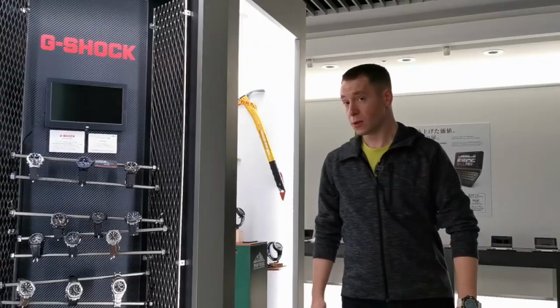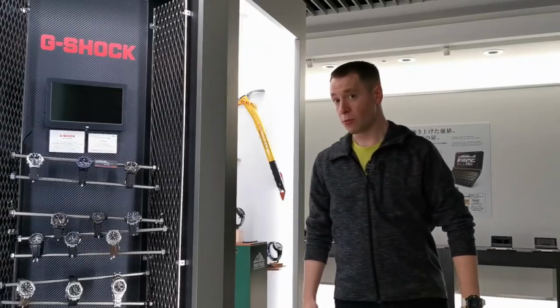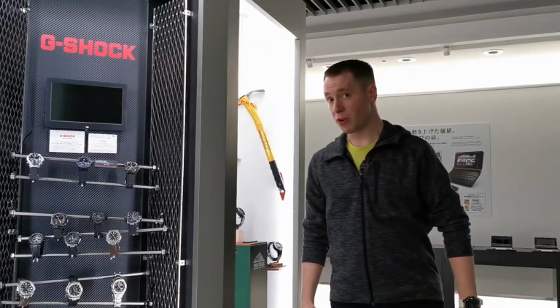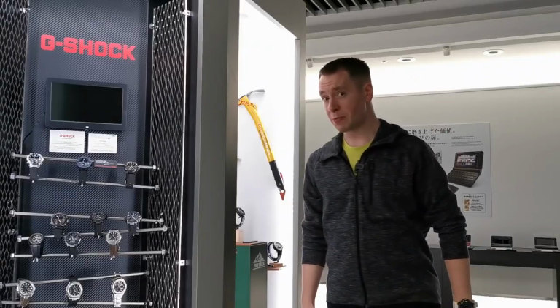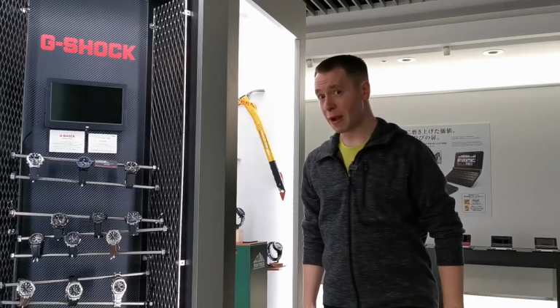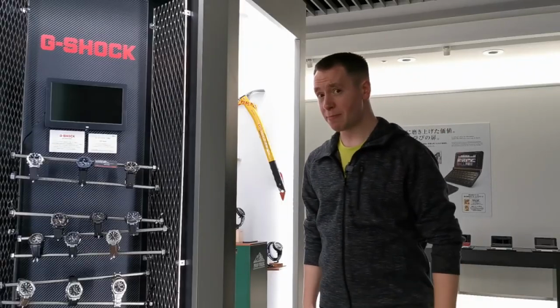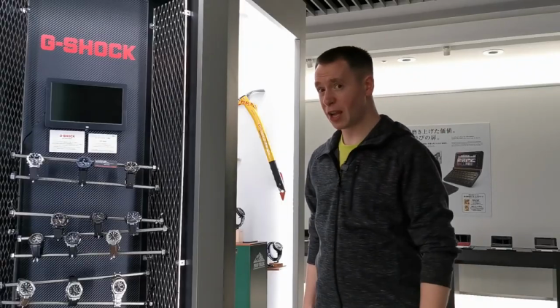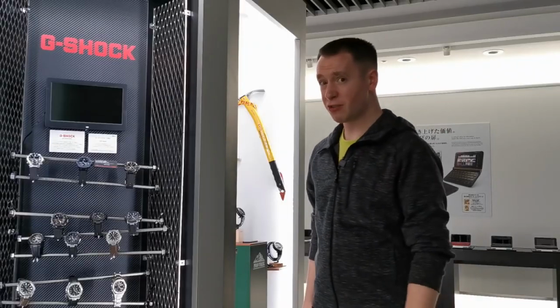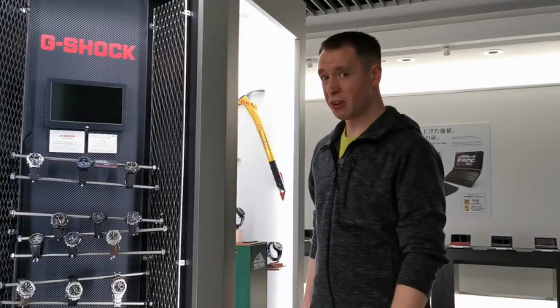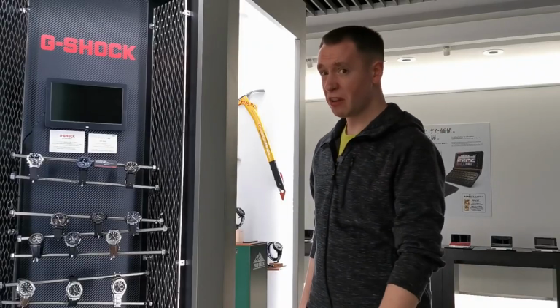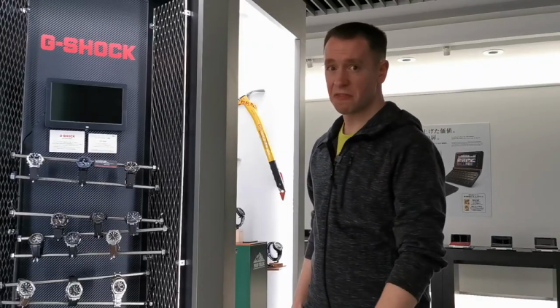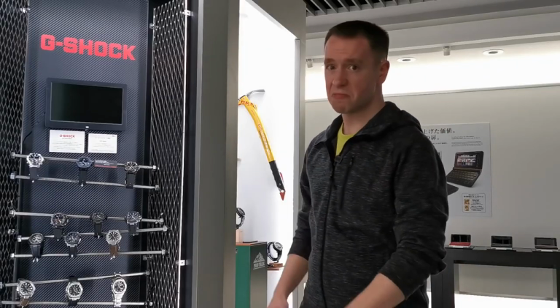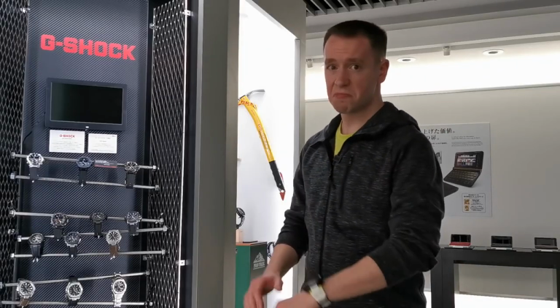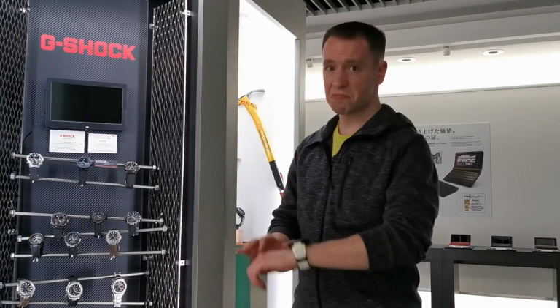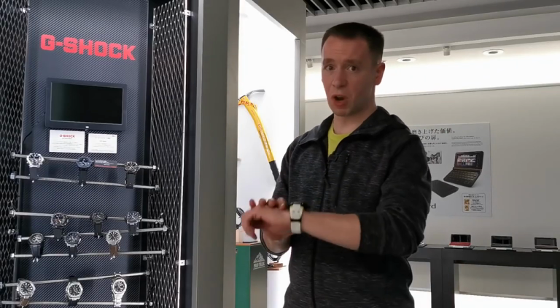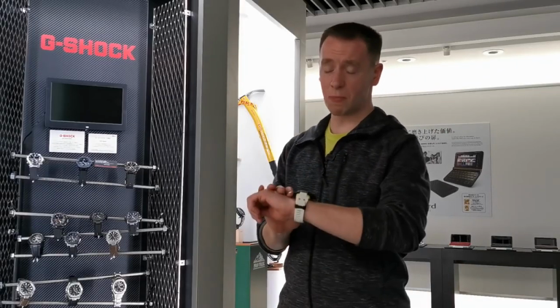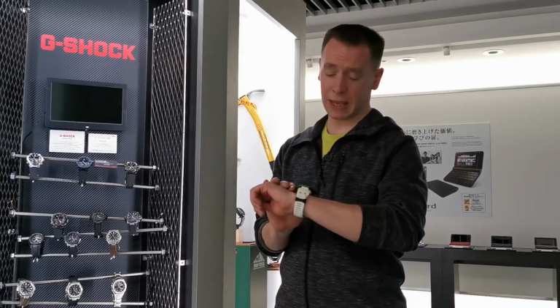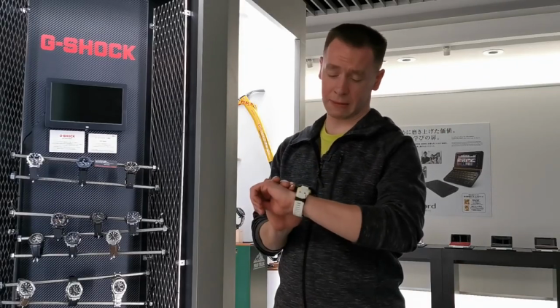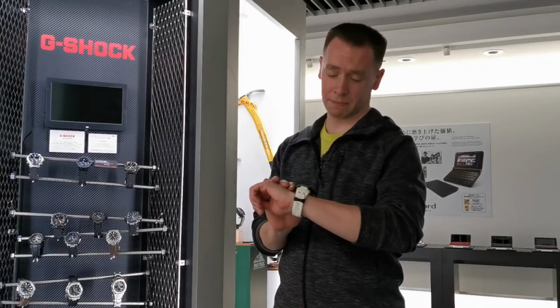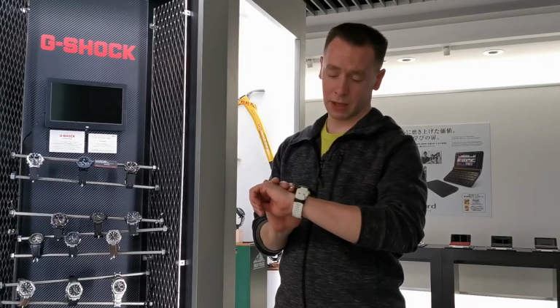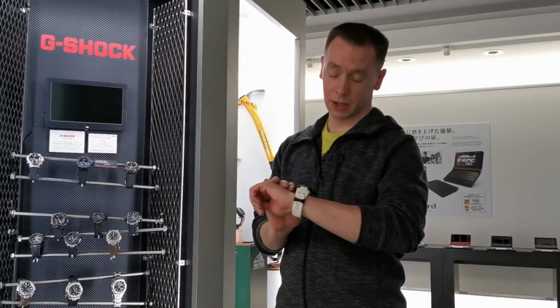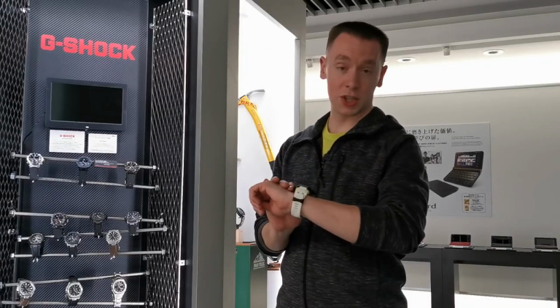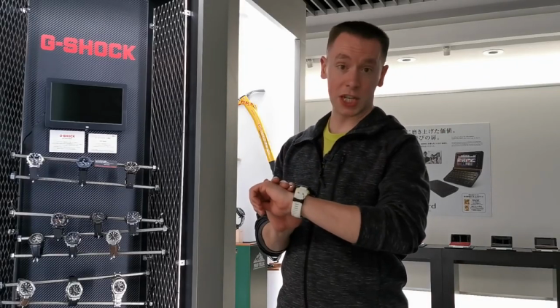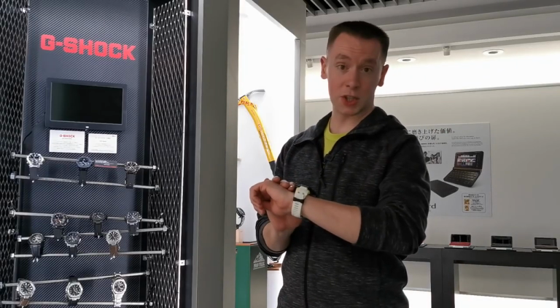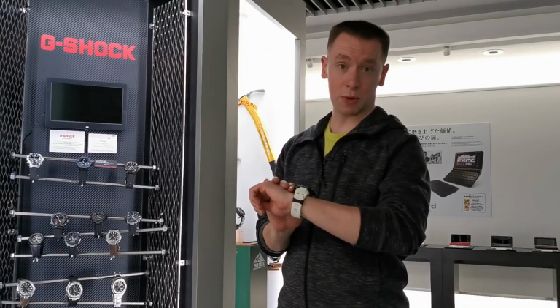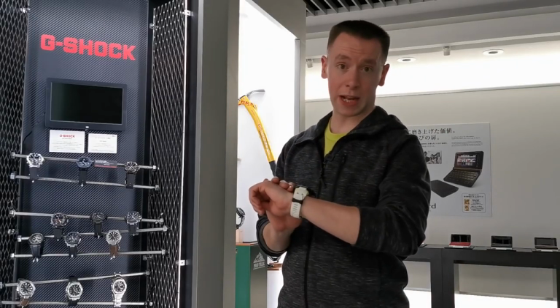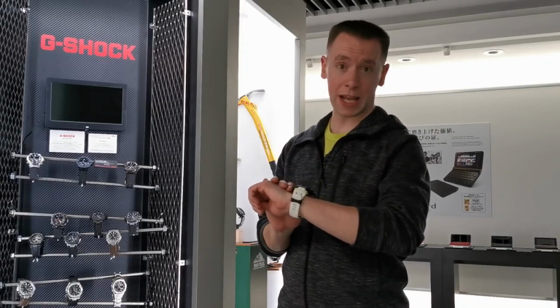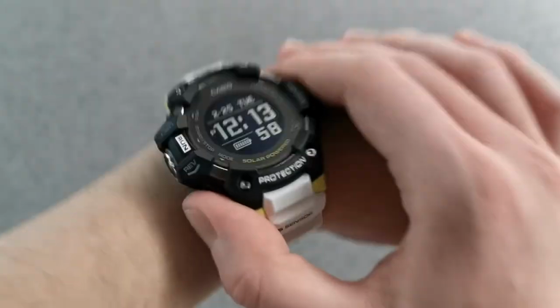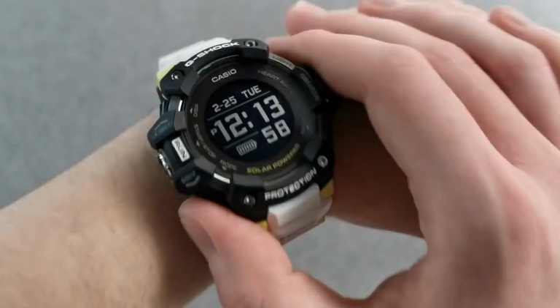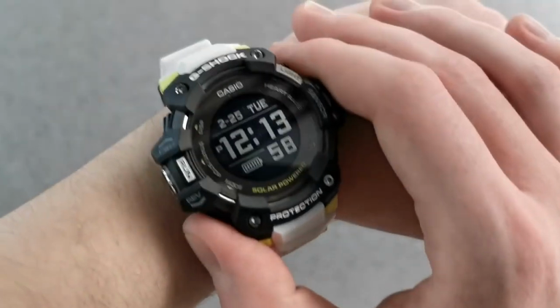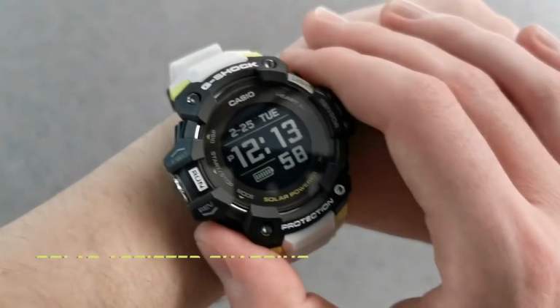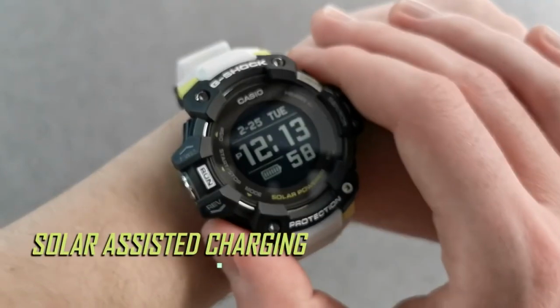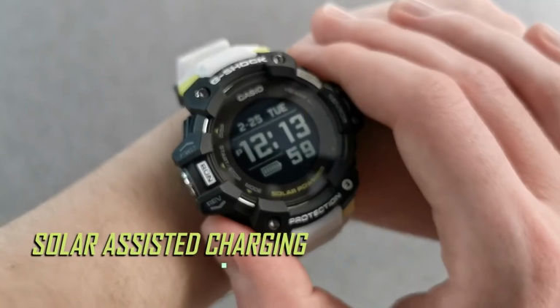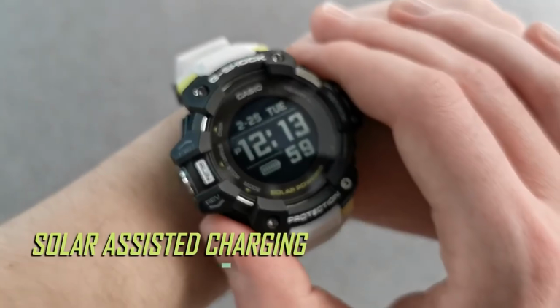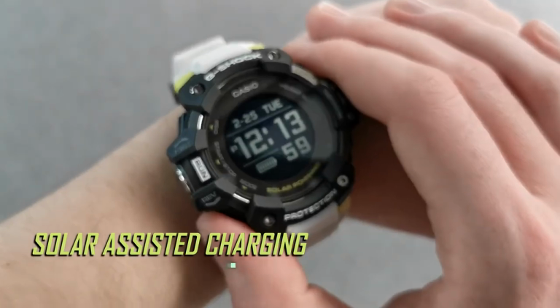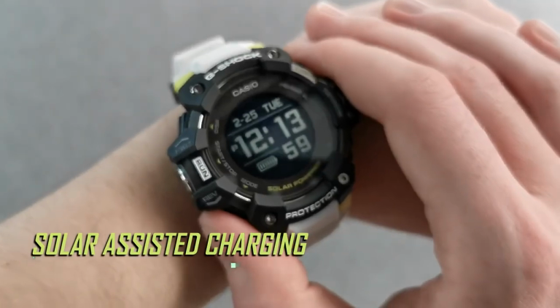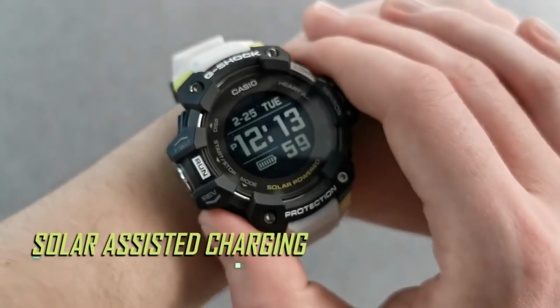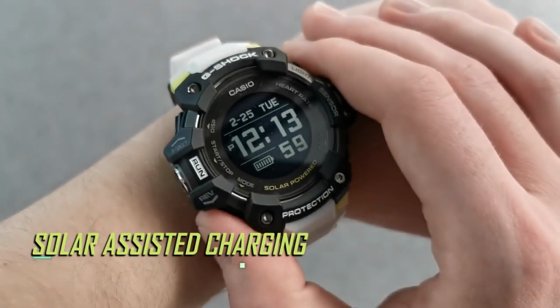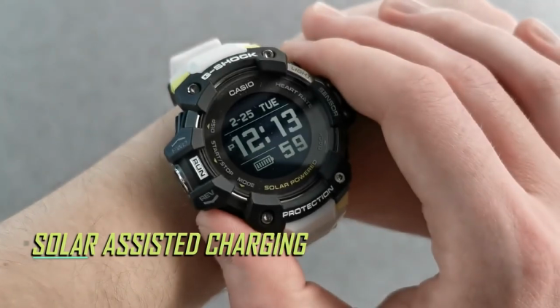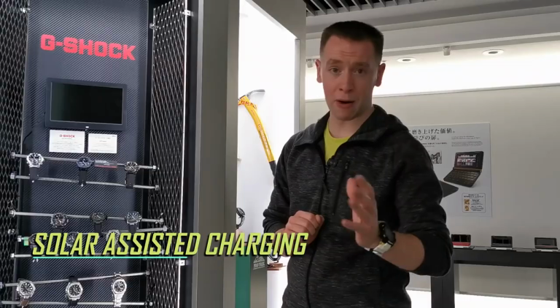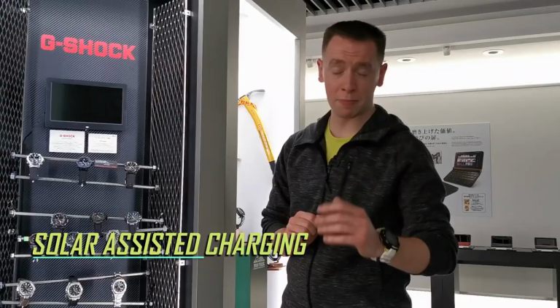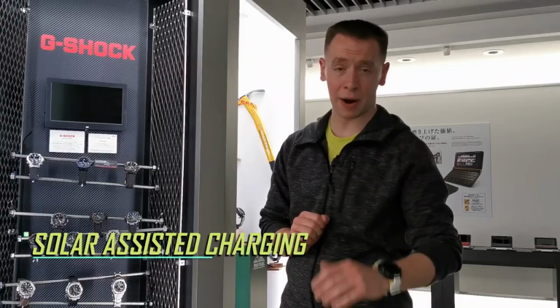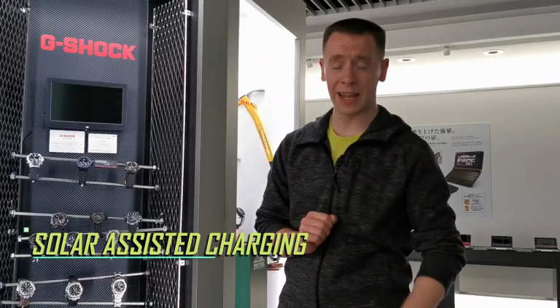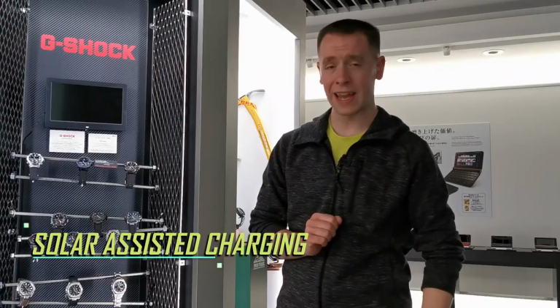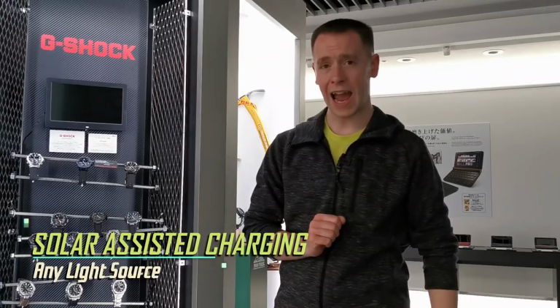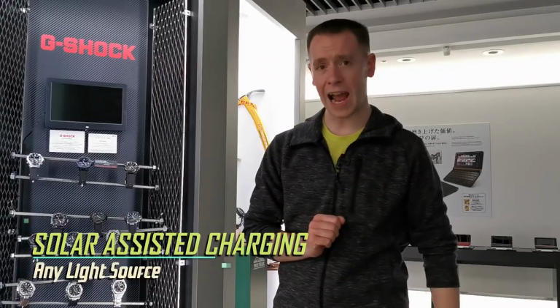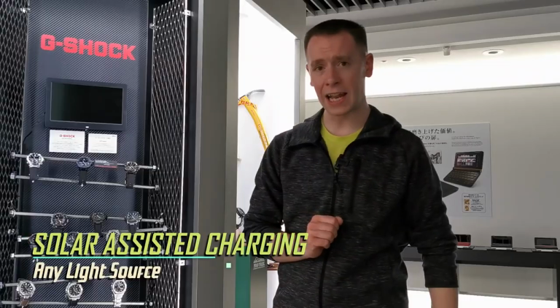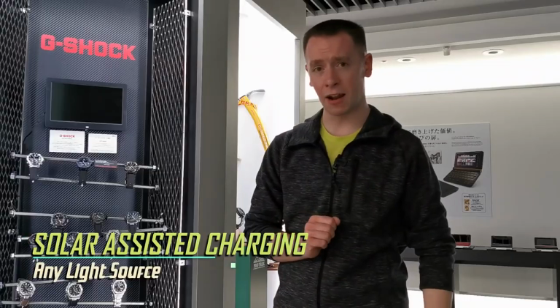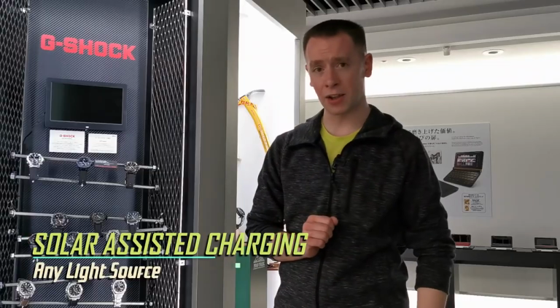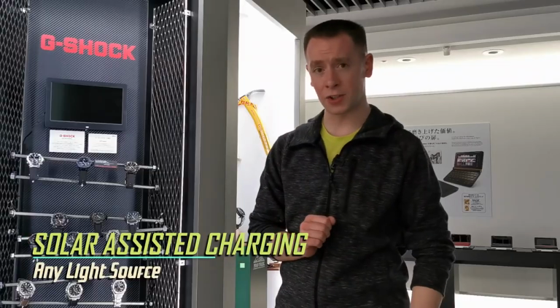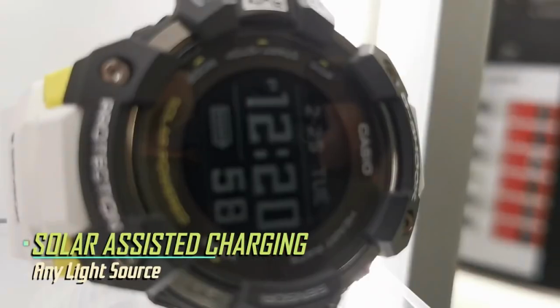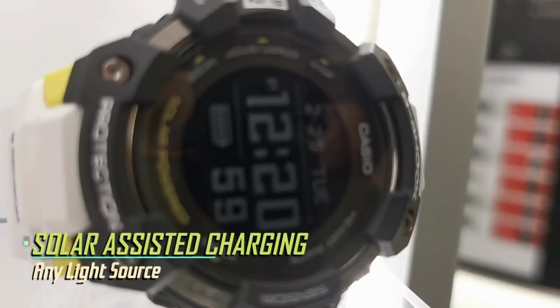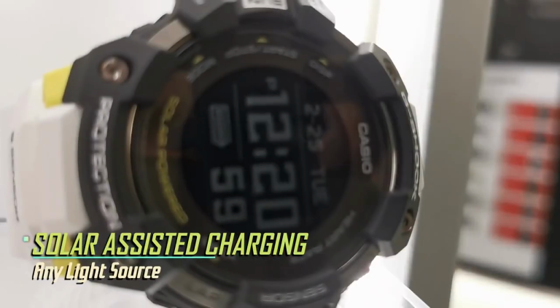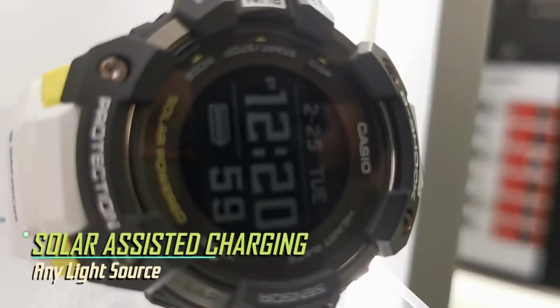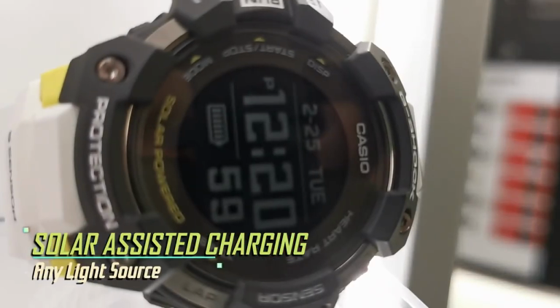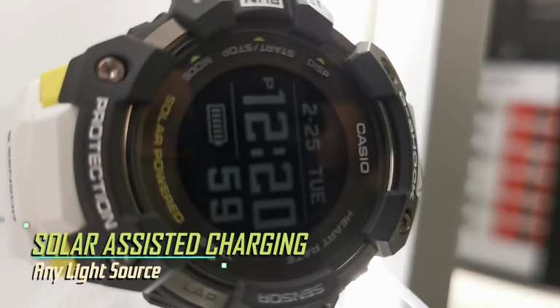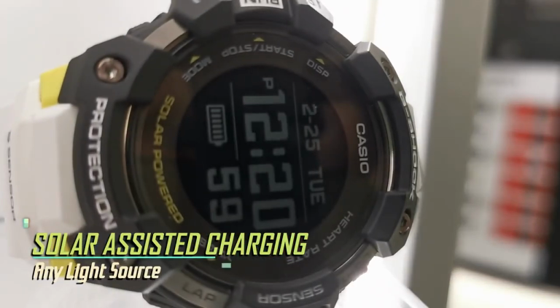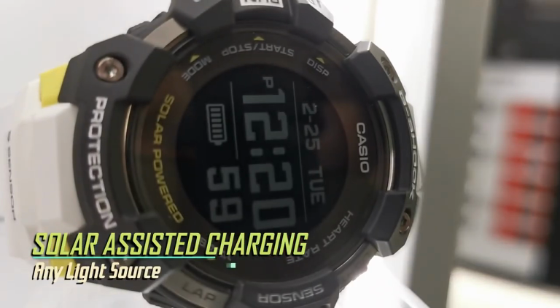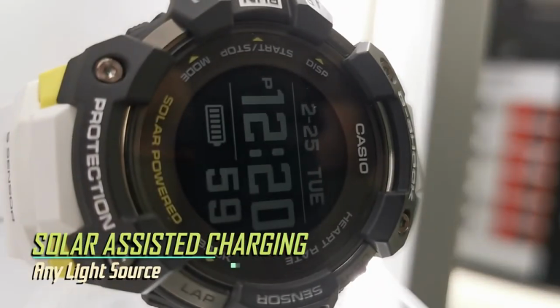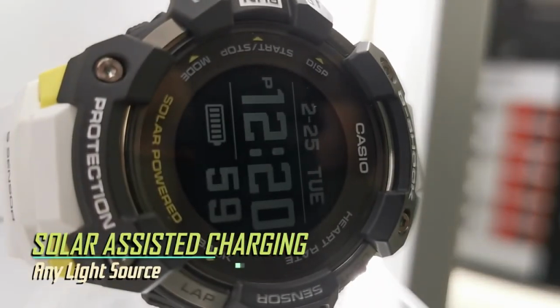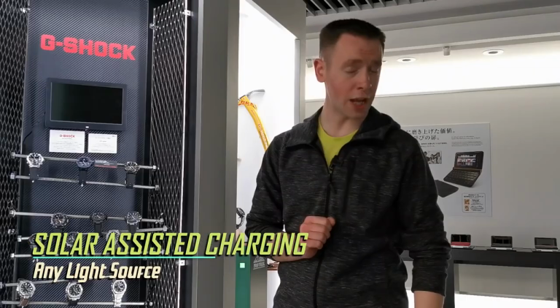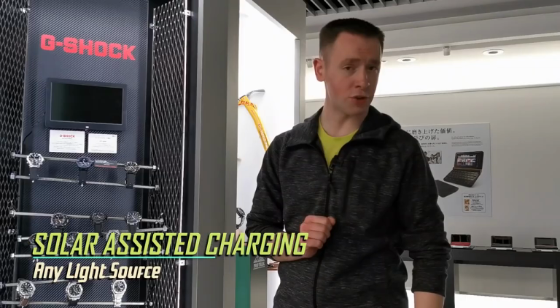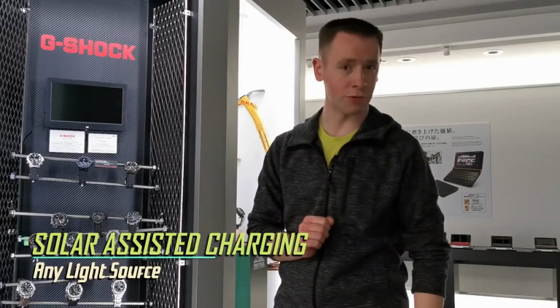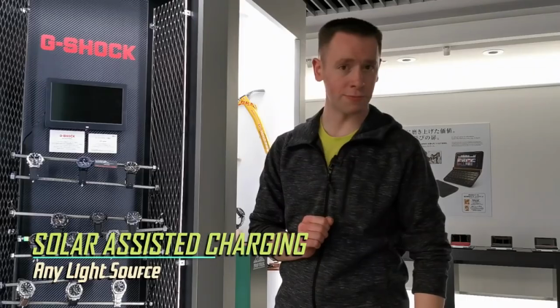Worried about battery life? Don't be. The G-Squad HR is solar powered, powered by any light source, artificial or natural.